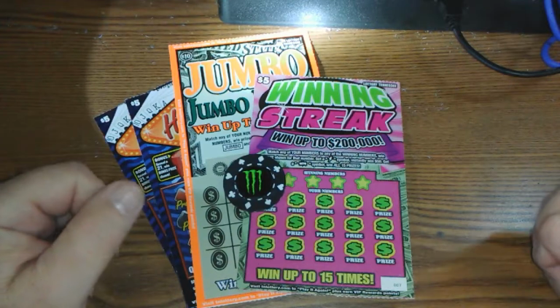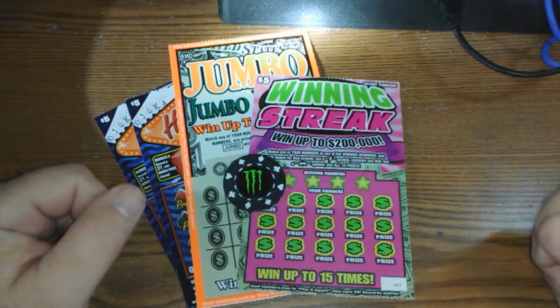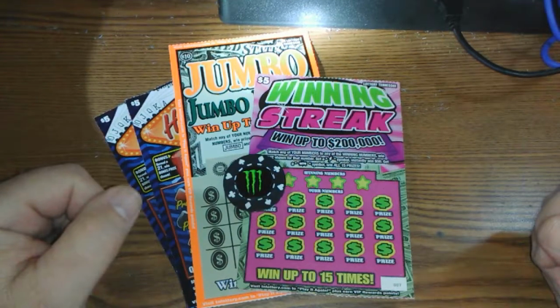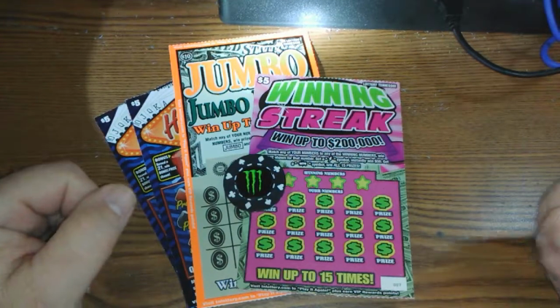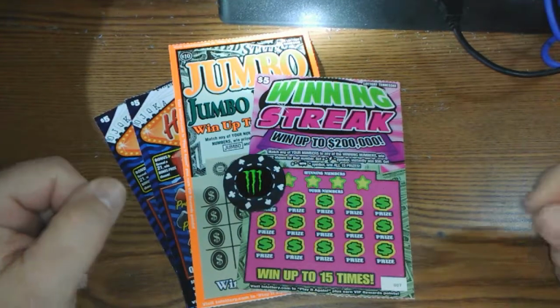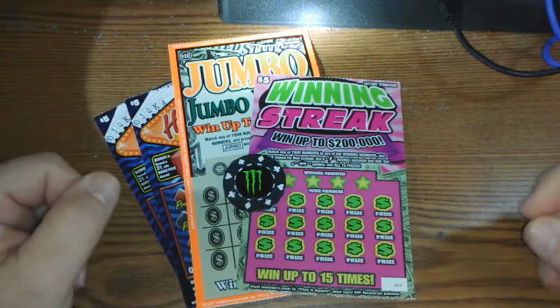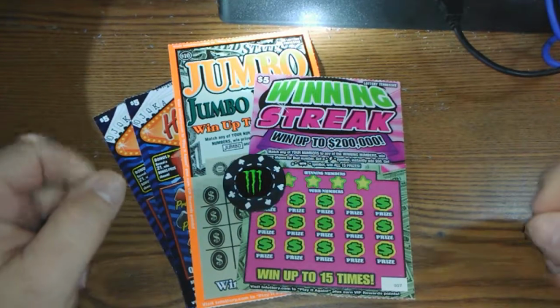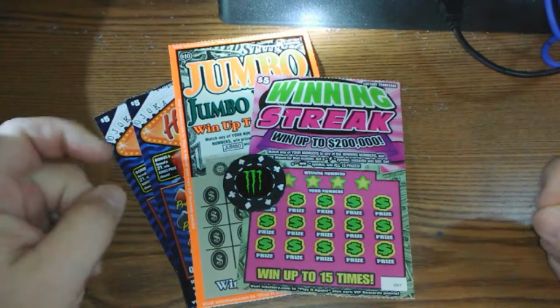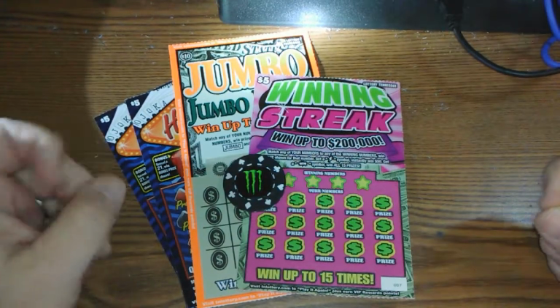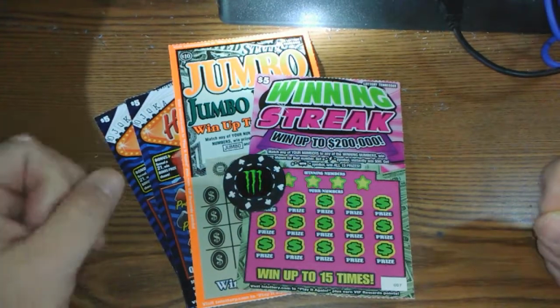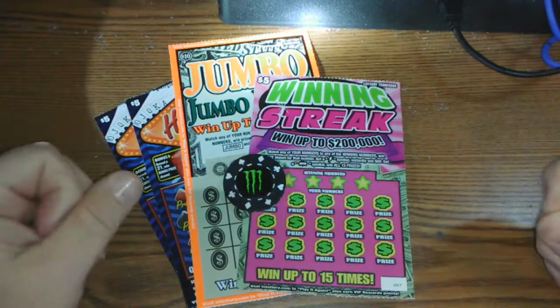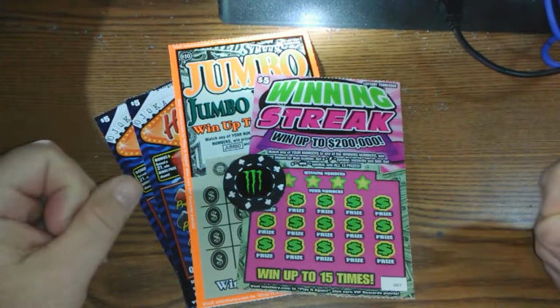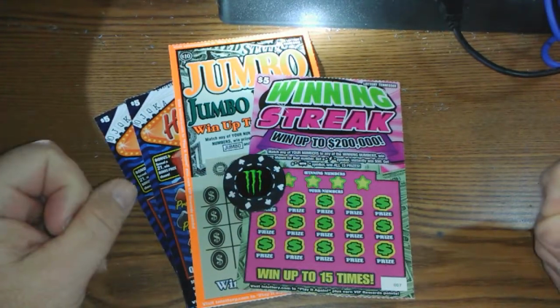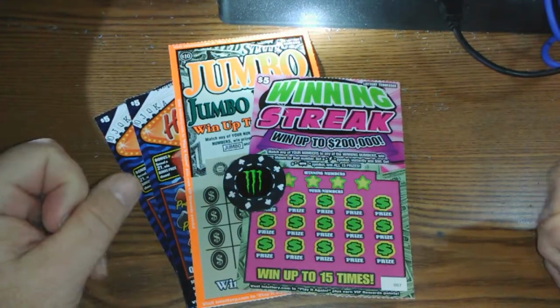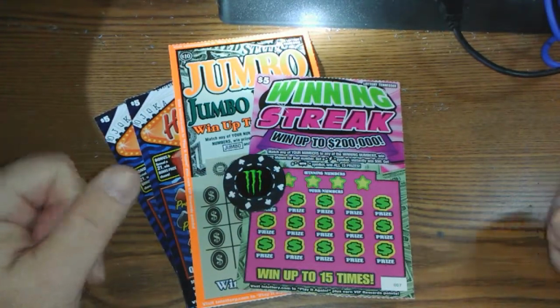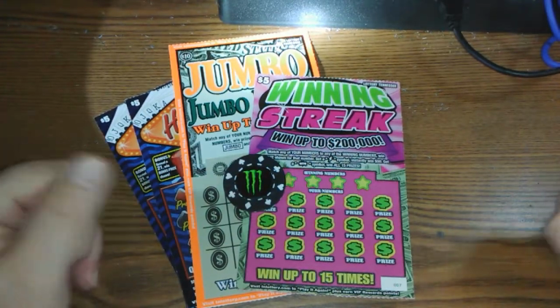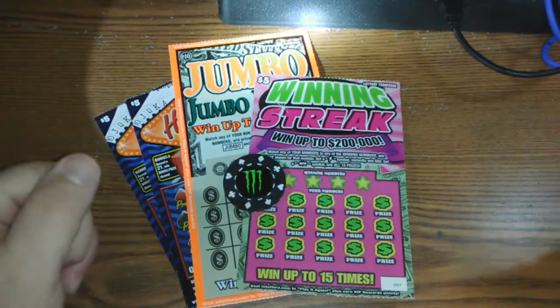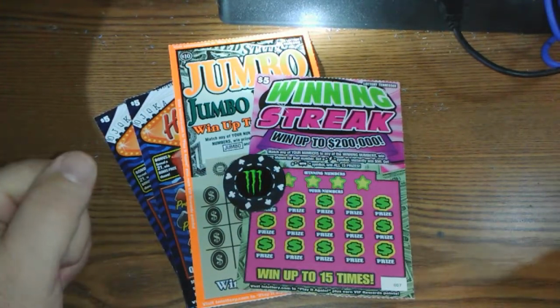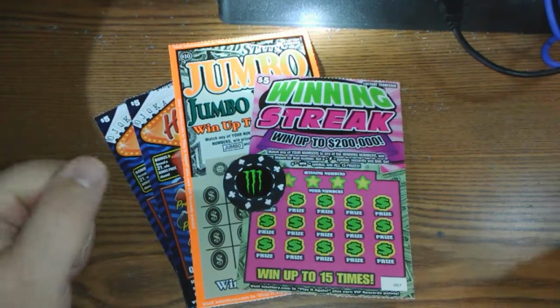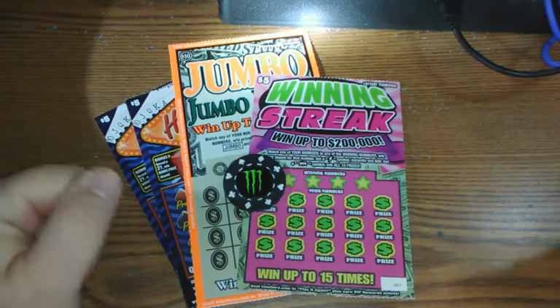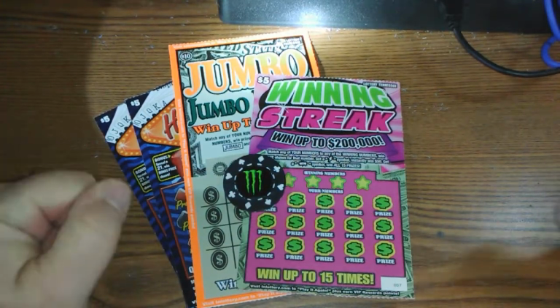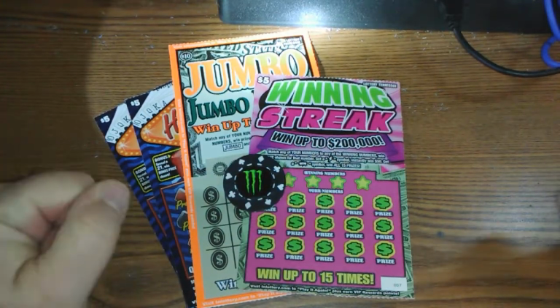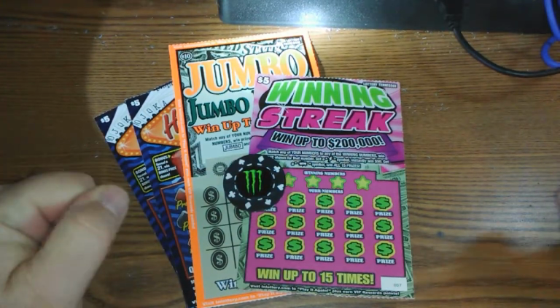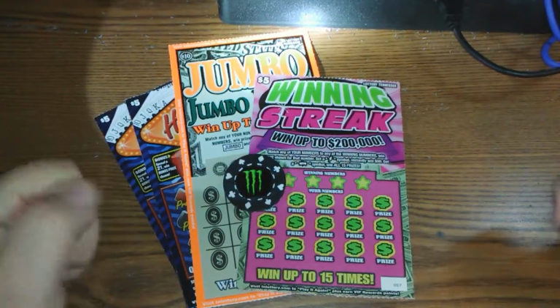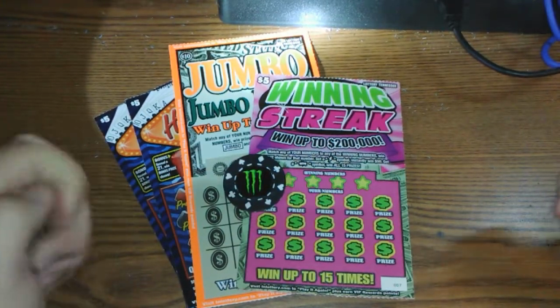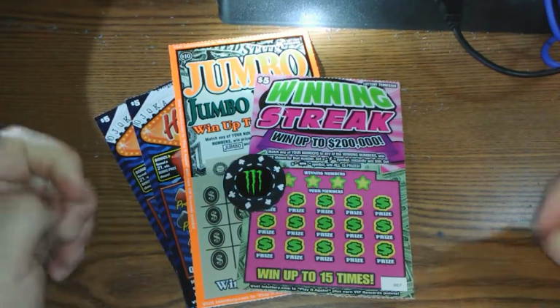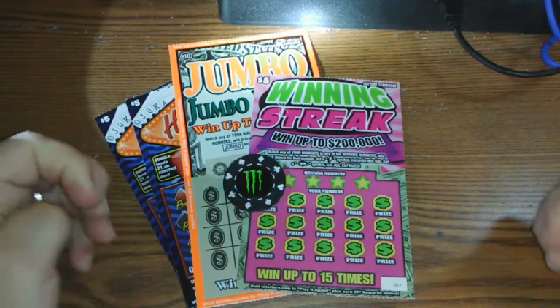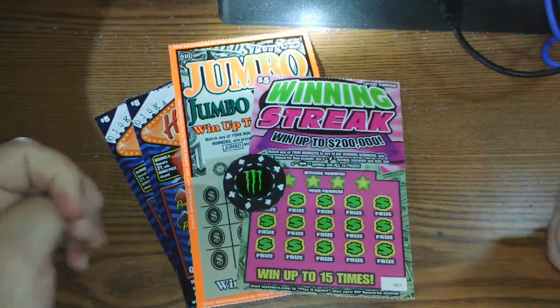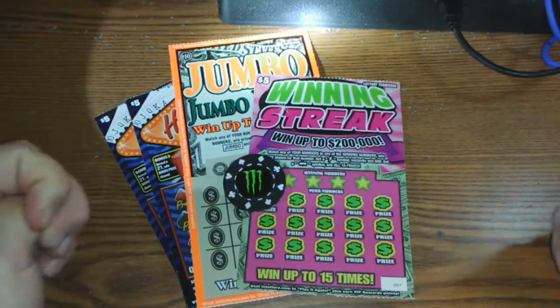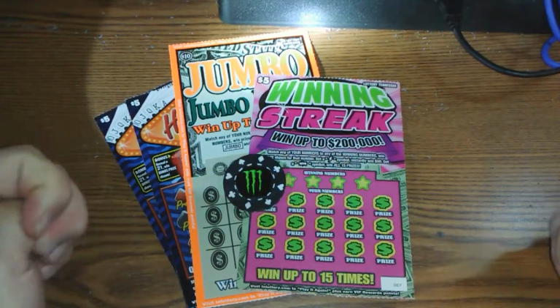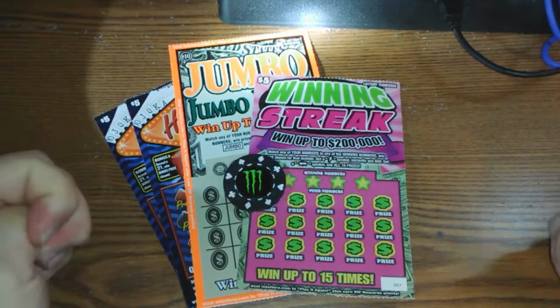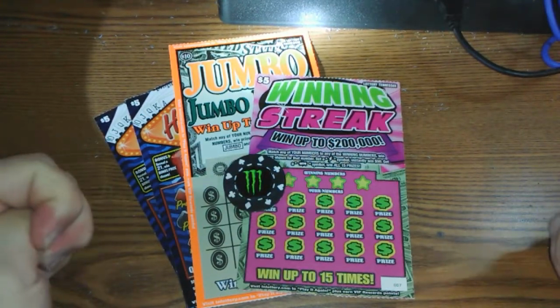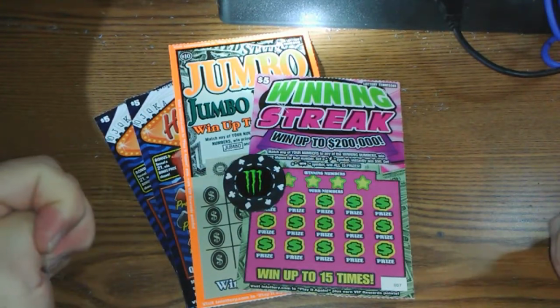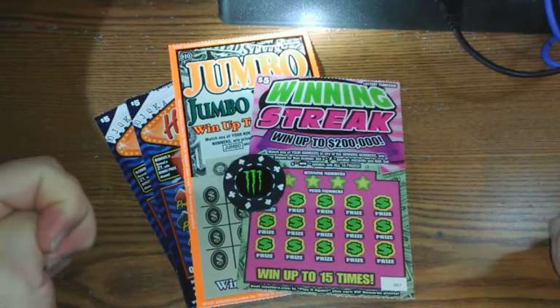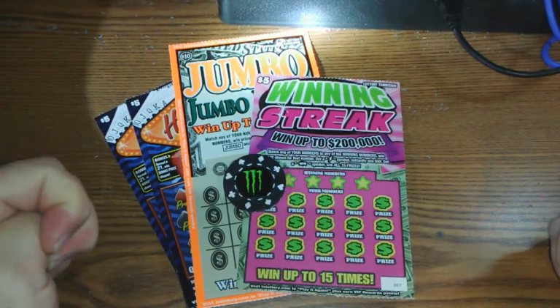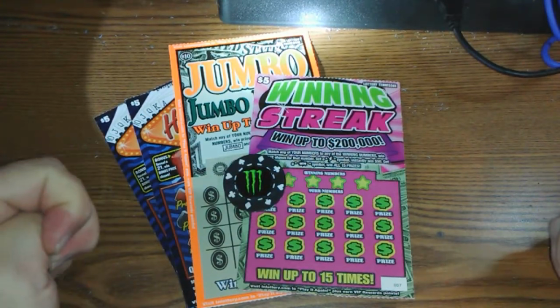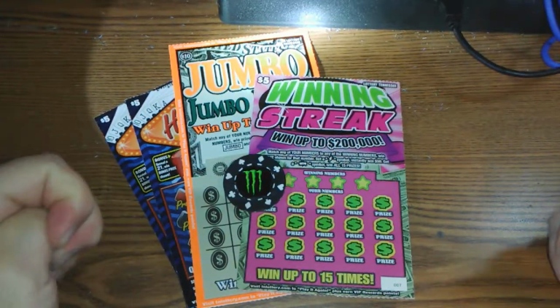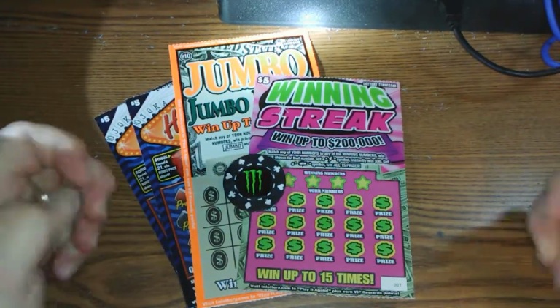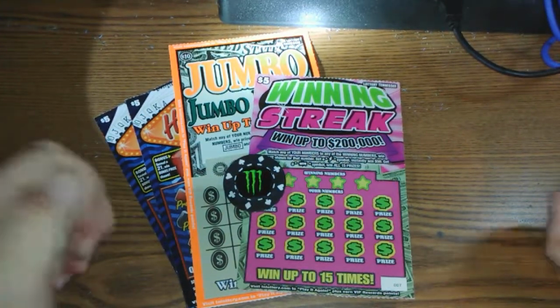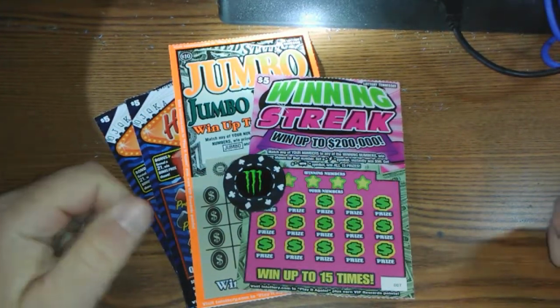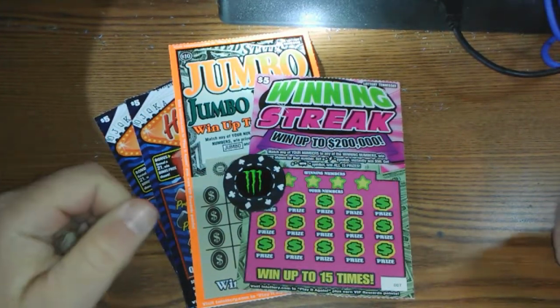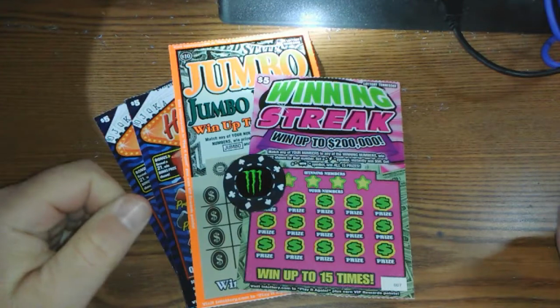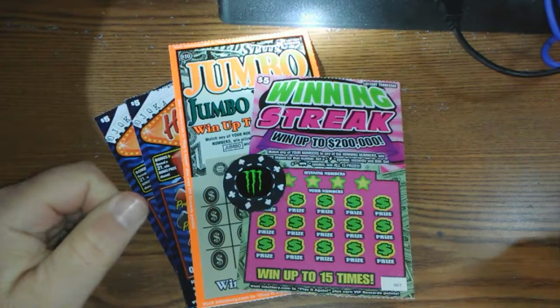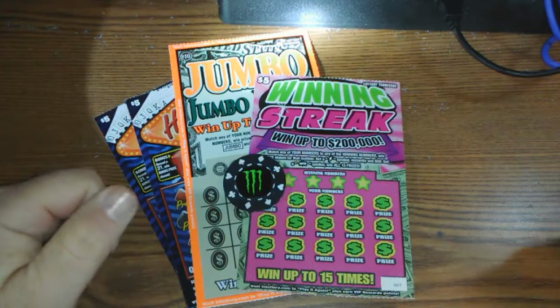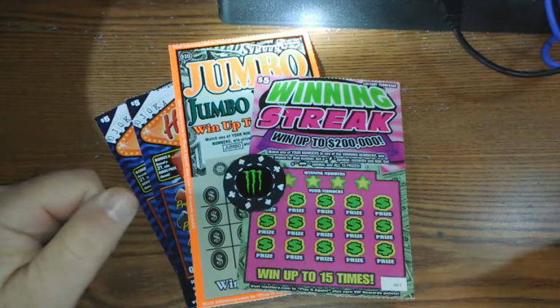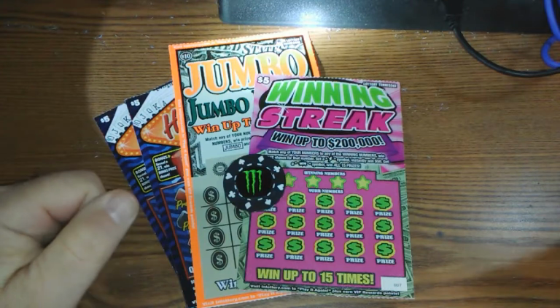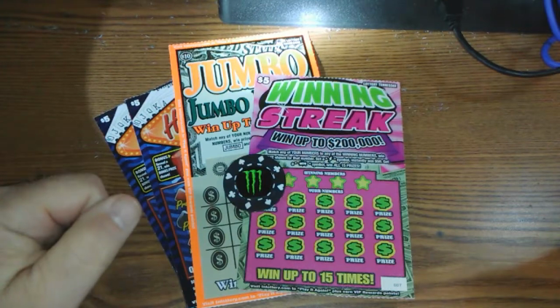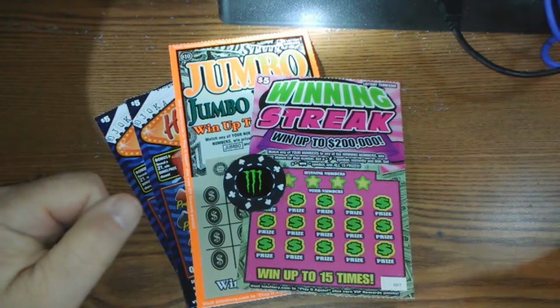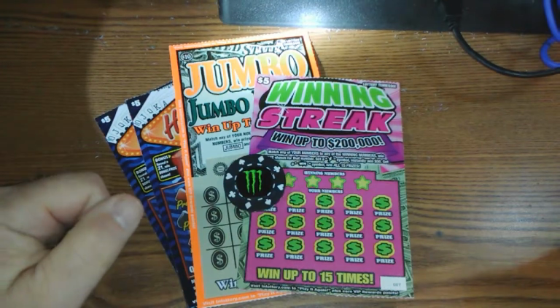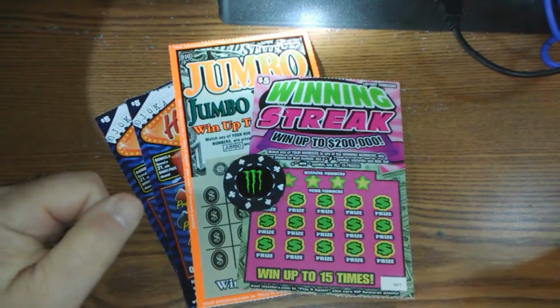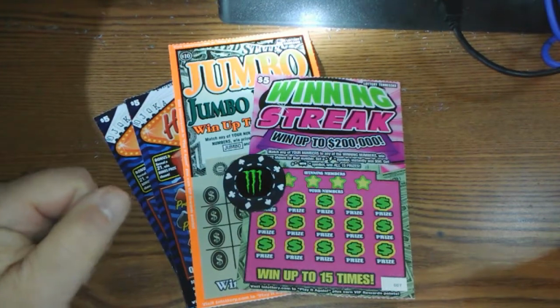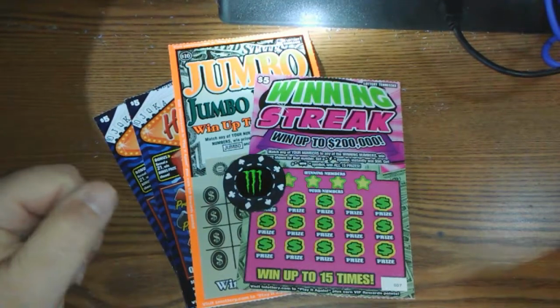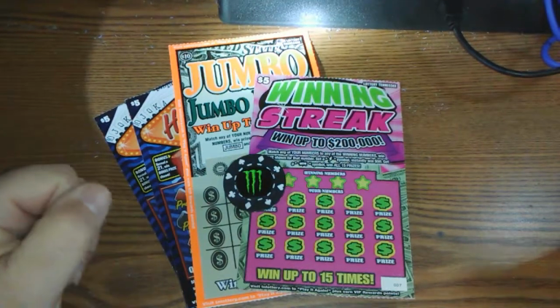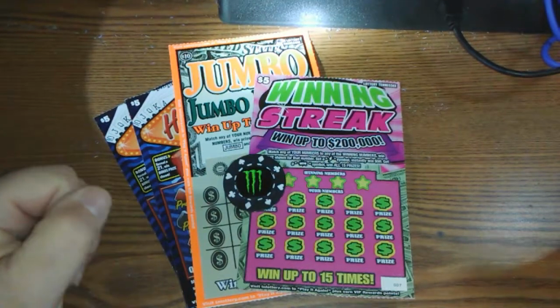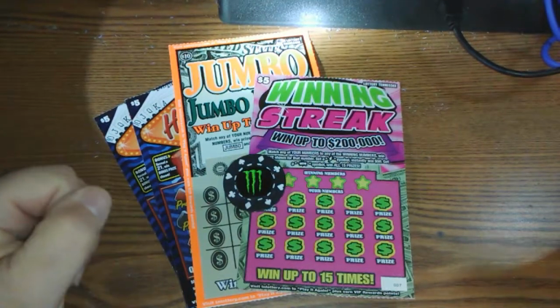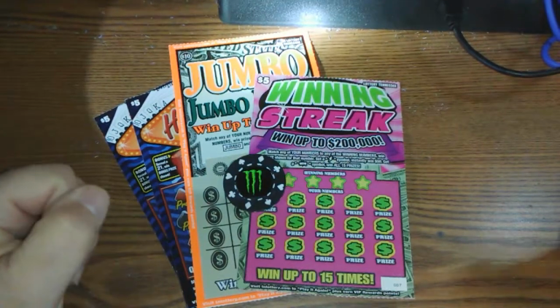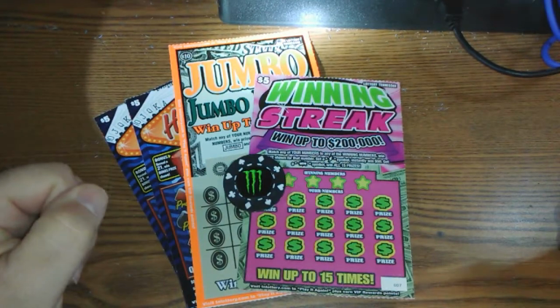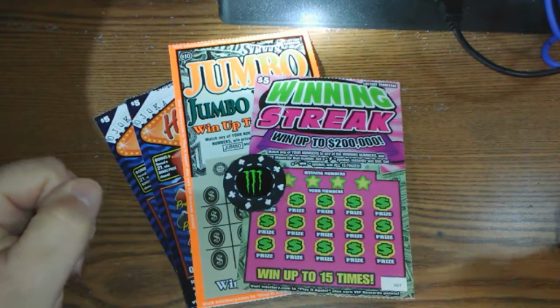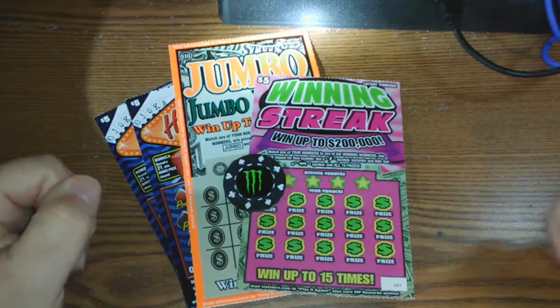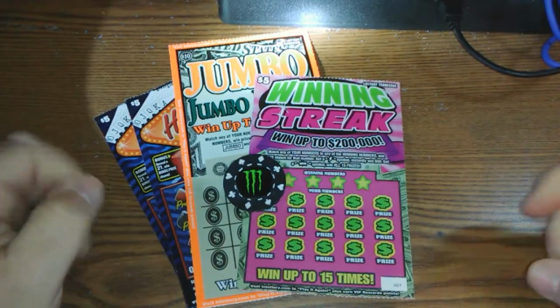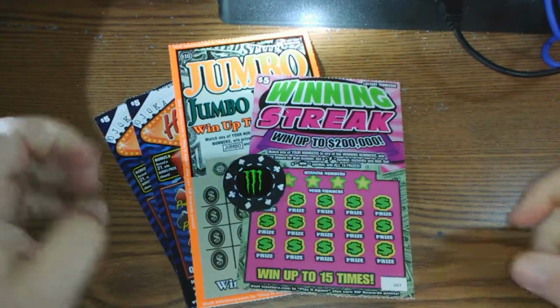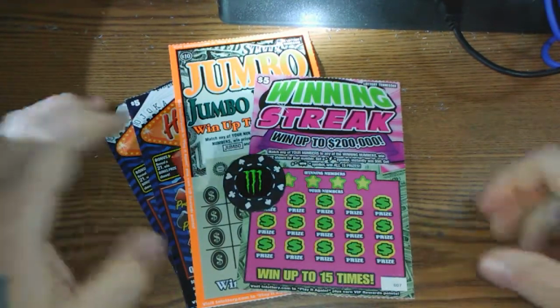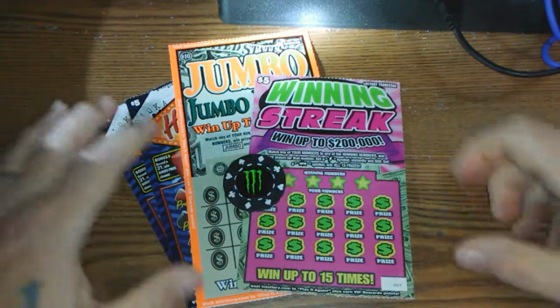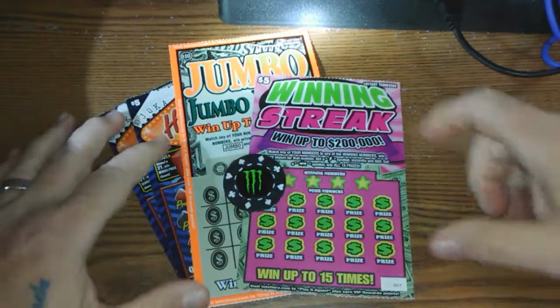Hey YouTube, Monster Scratcher here. Got another Tennessee Lottery Scratch-Off video for you, and I got a little story.